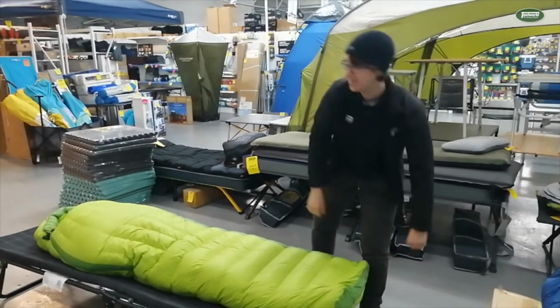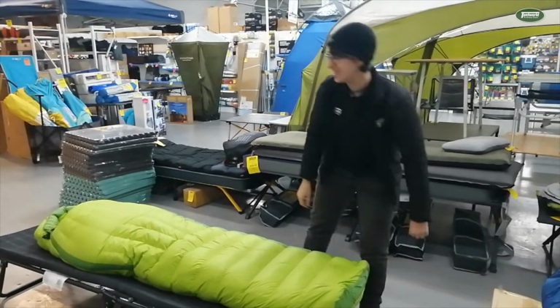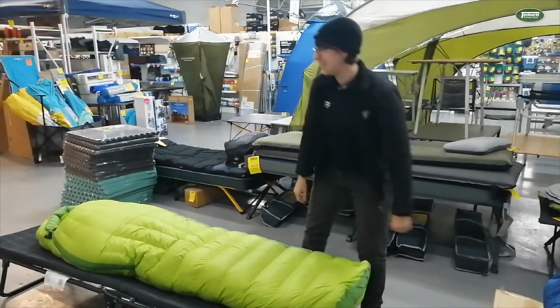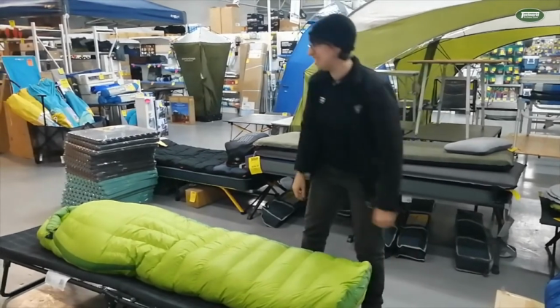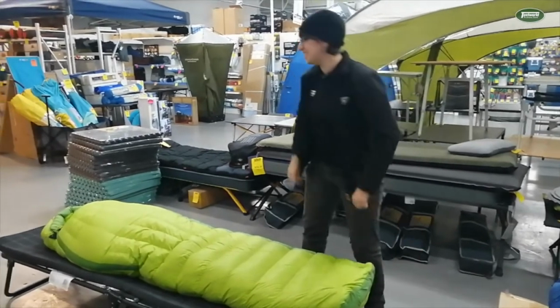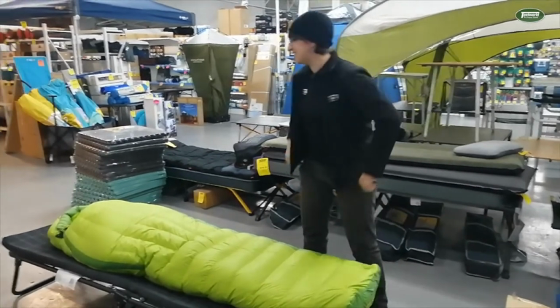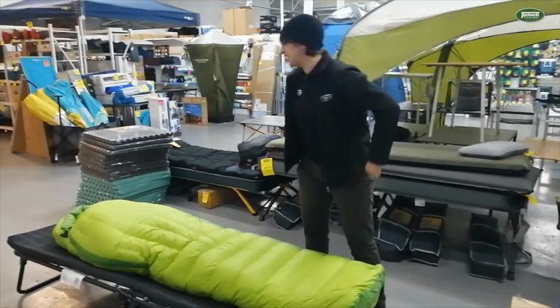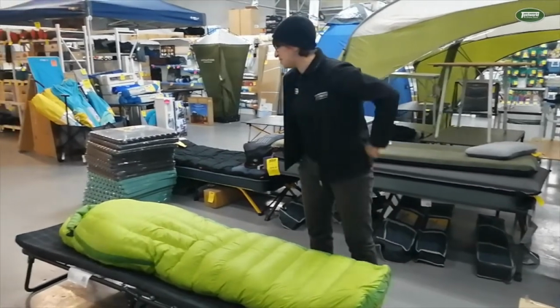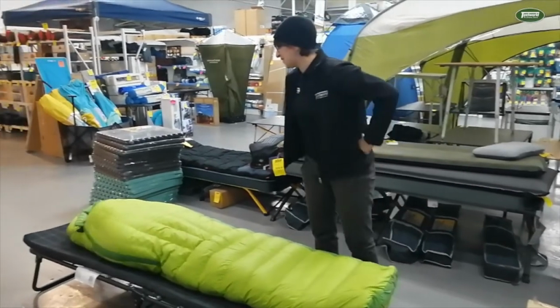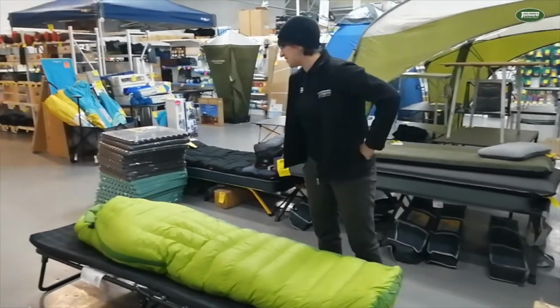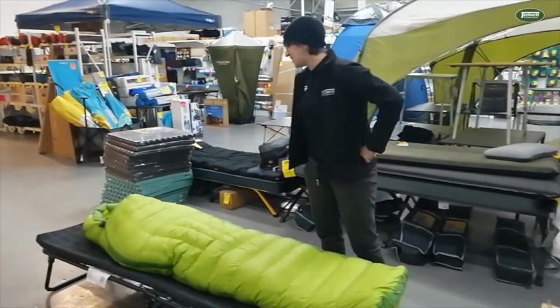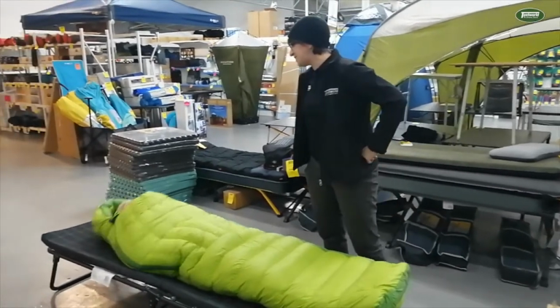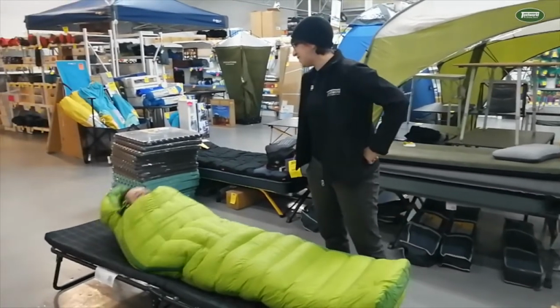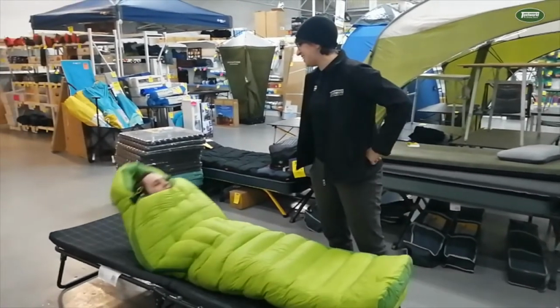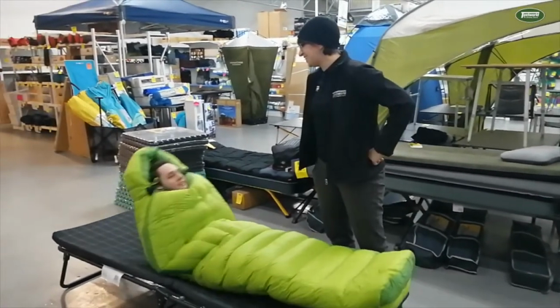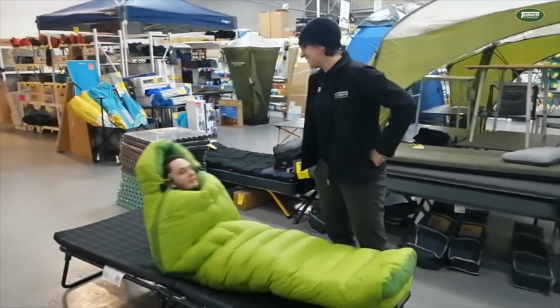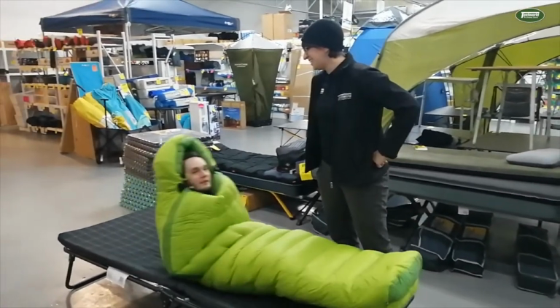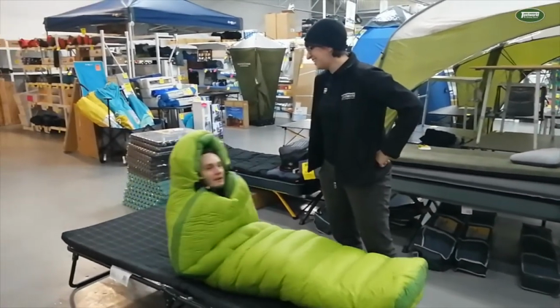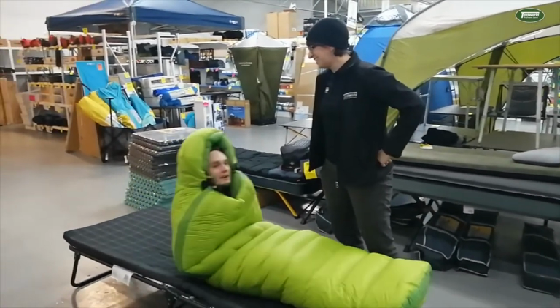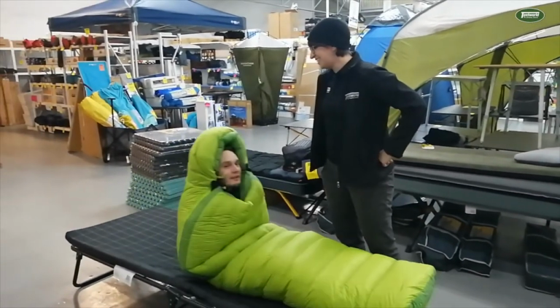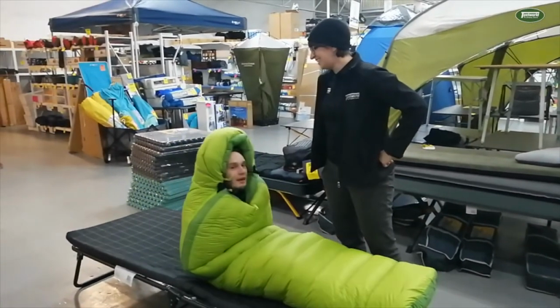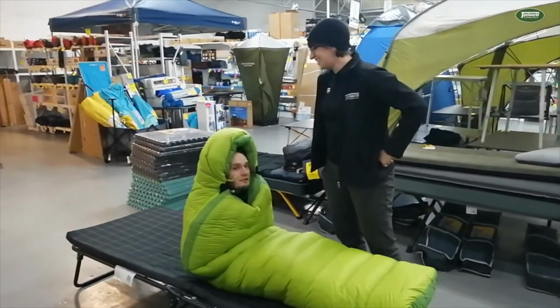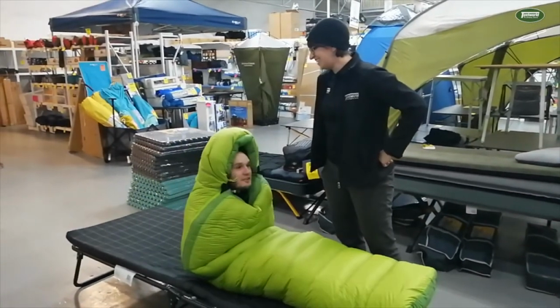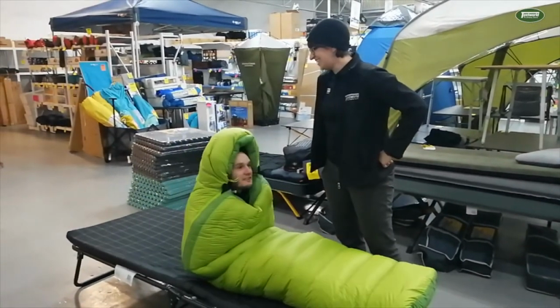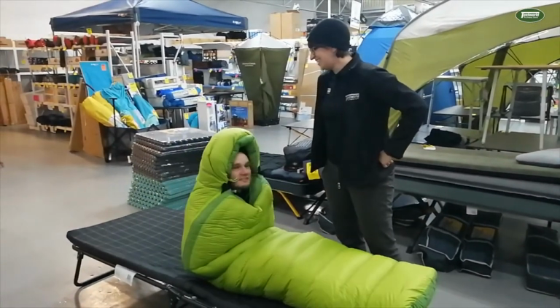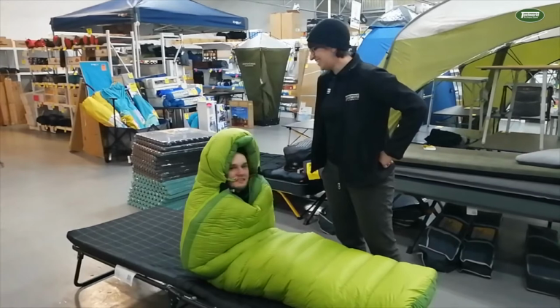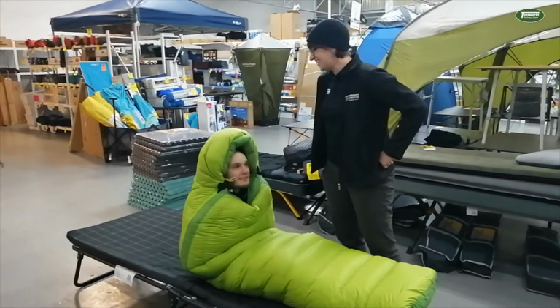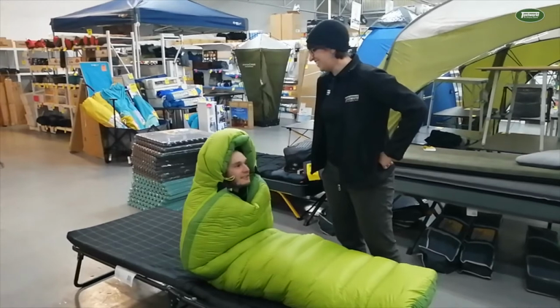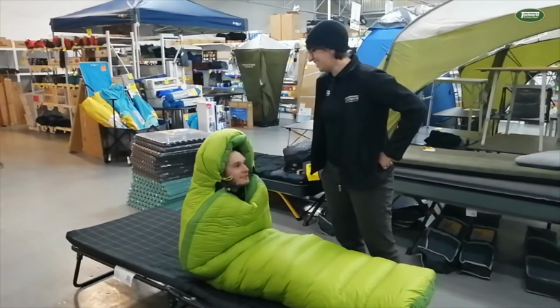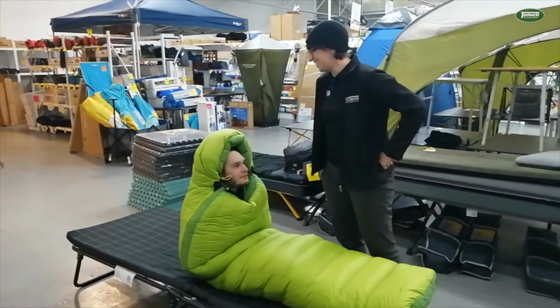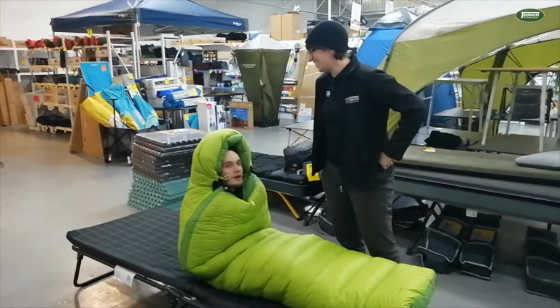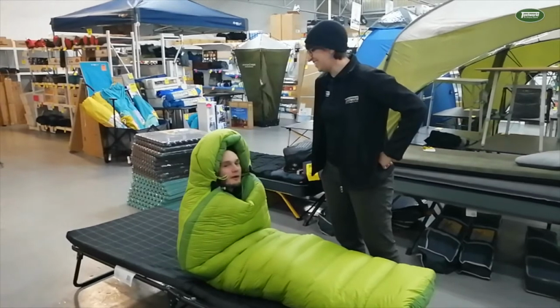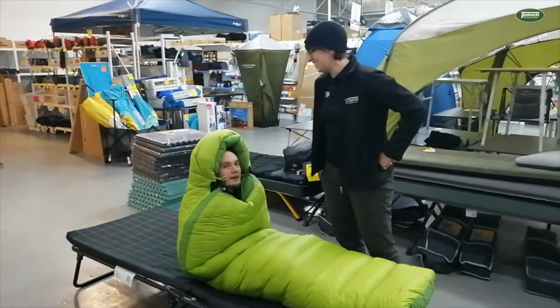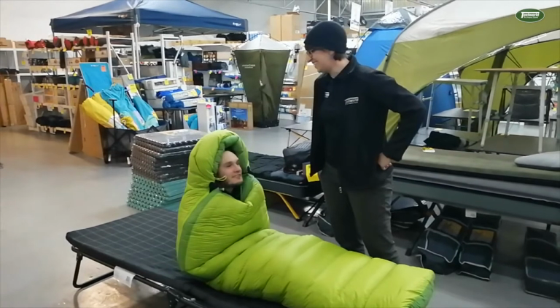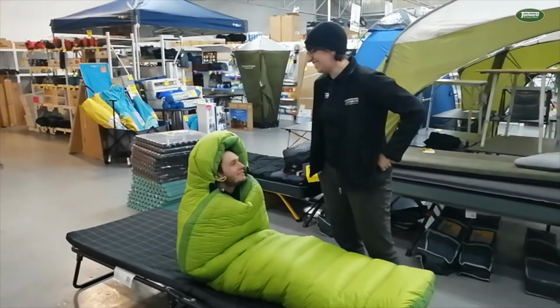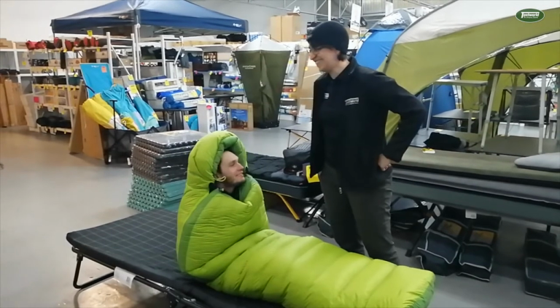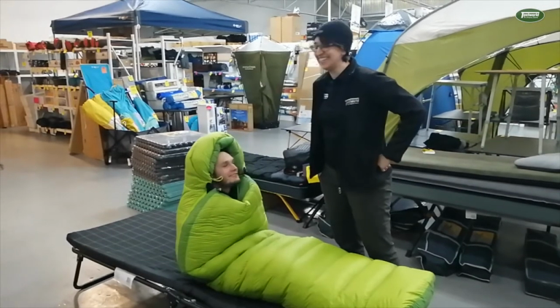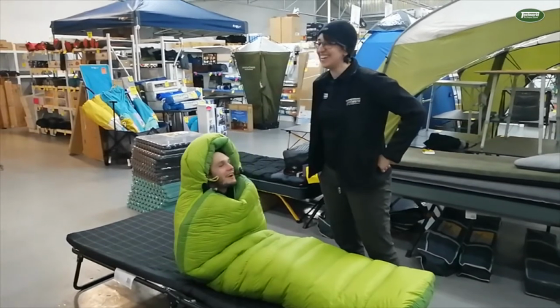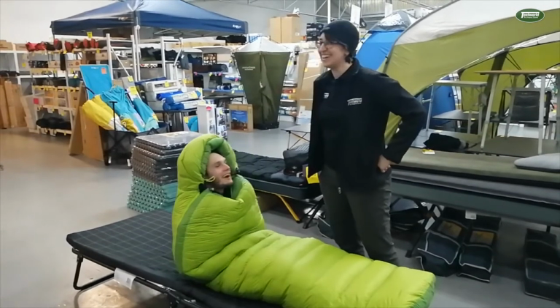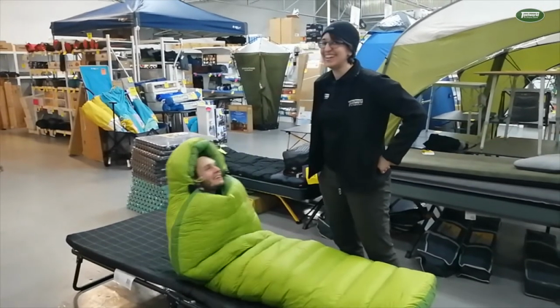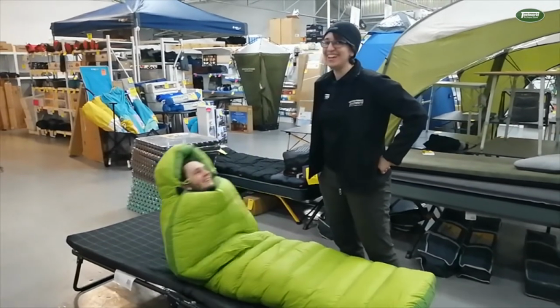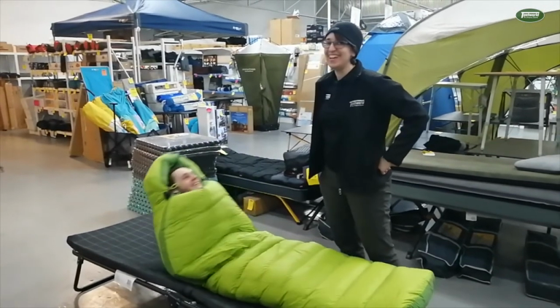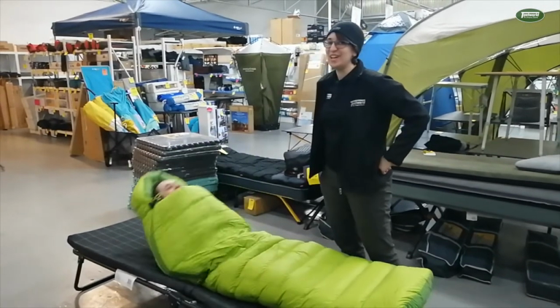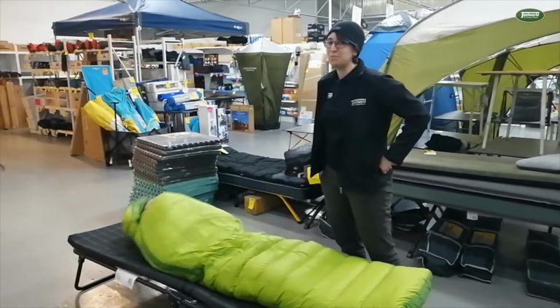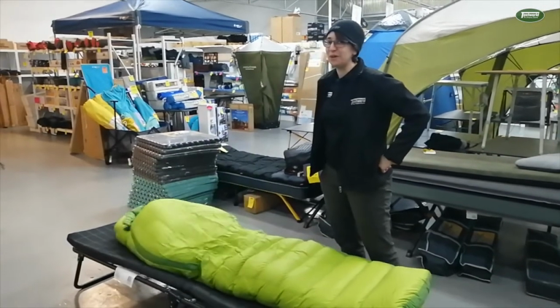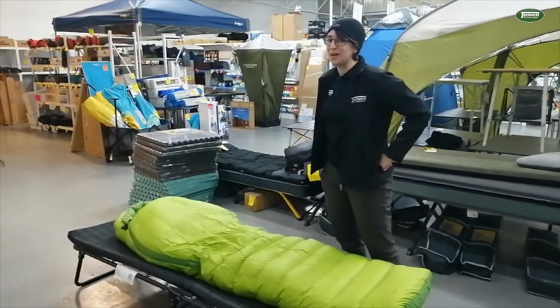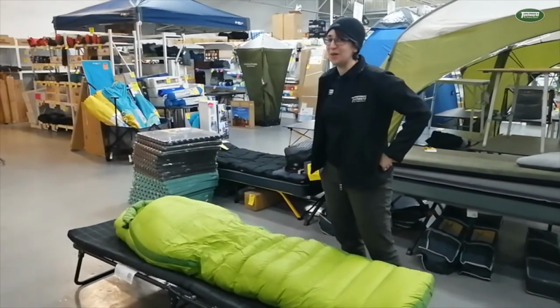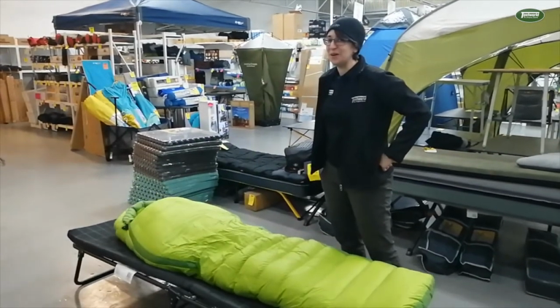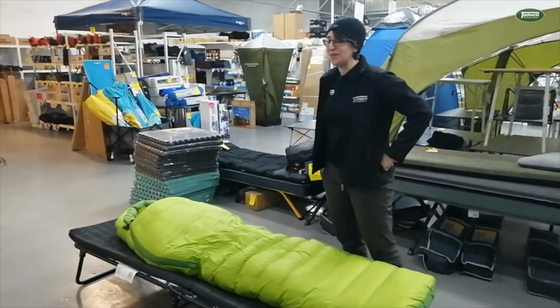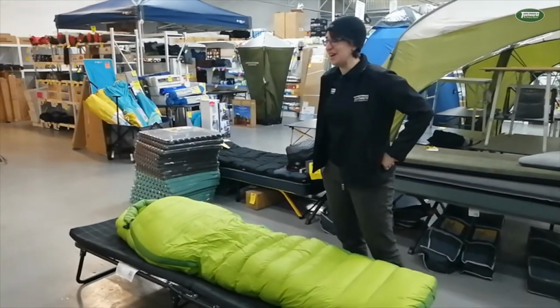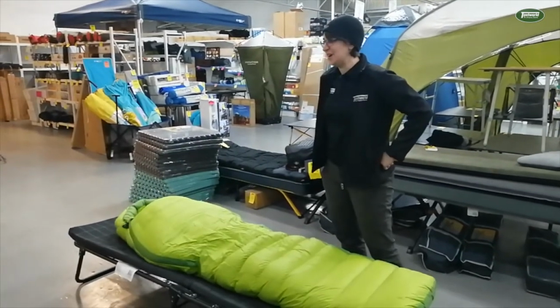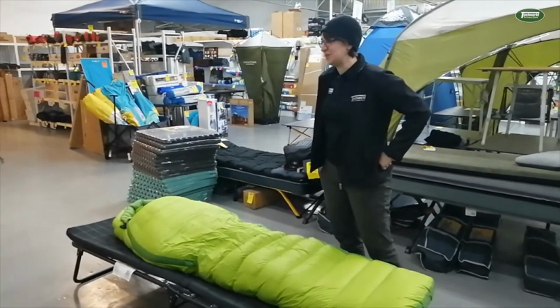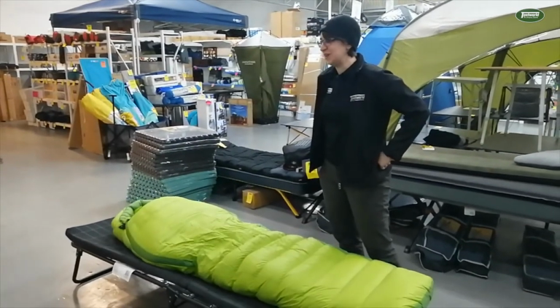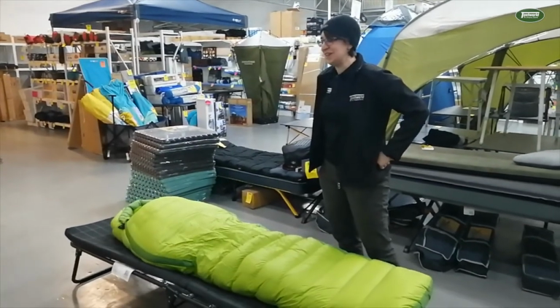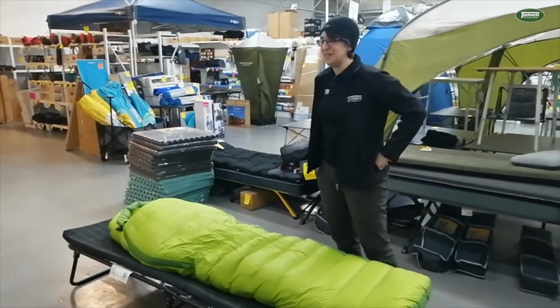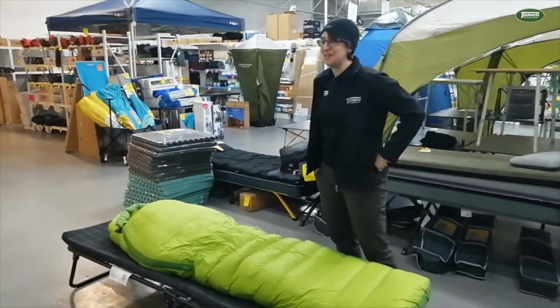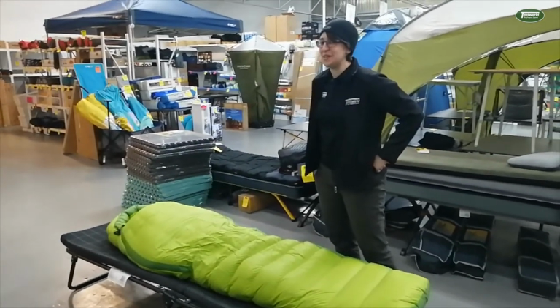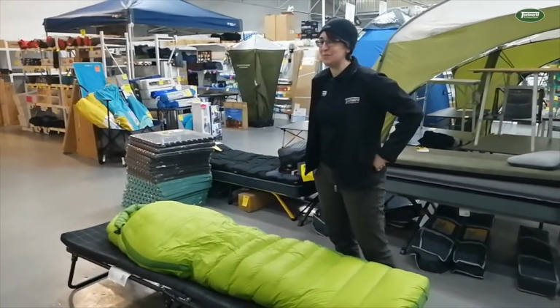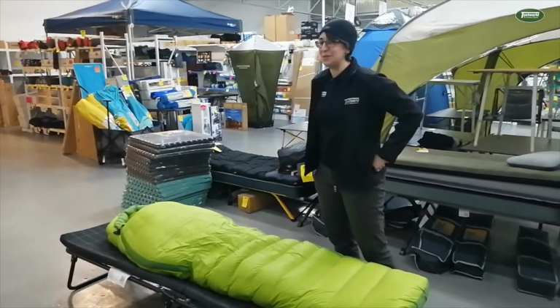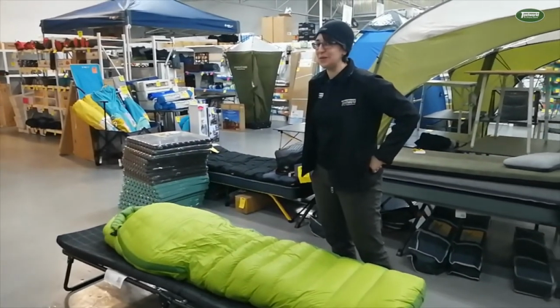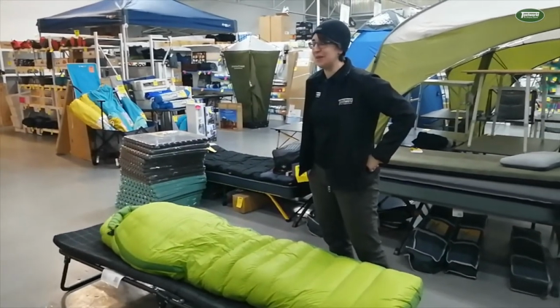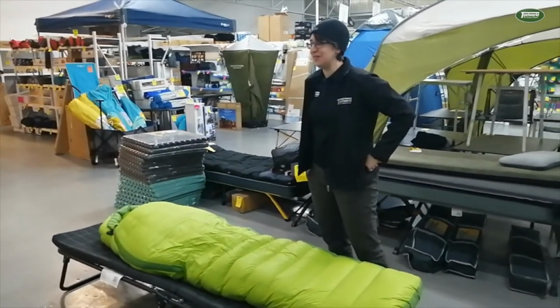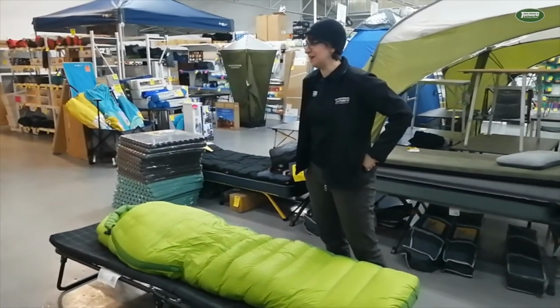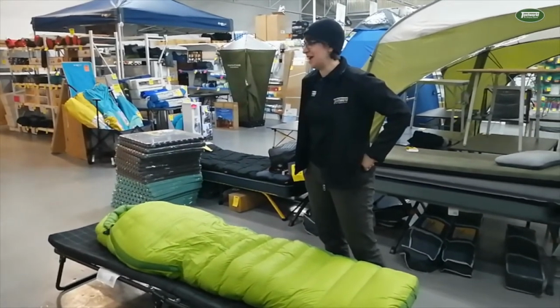Now Brendan, how are you doing in there? Are you pretty toasty, mate? Loving this so much. It's pretty cold here right now so he is absolutely loving it.